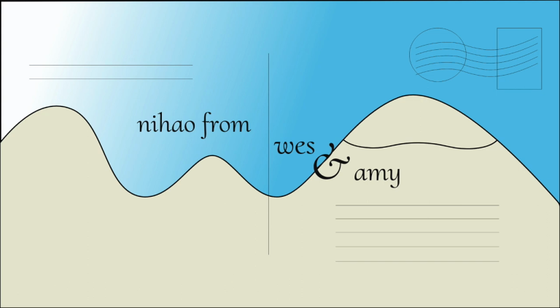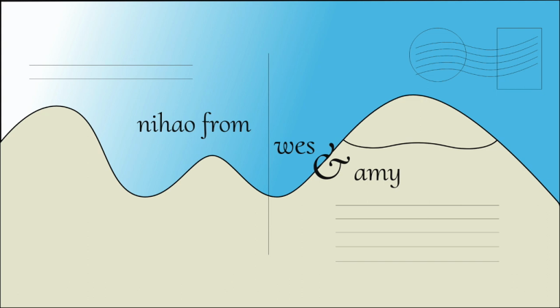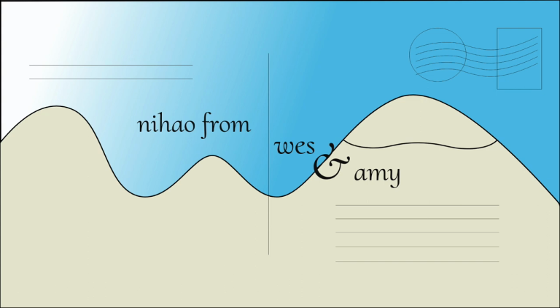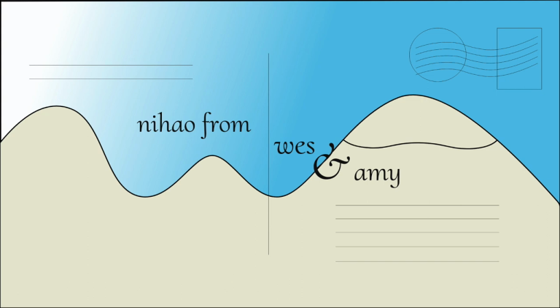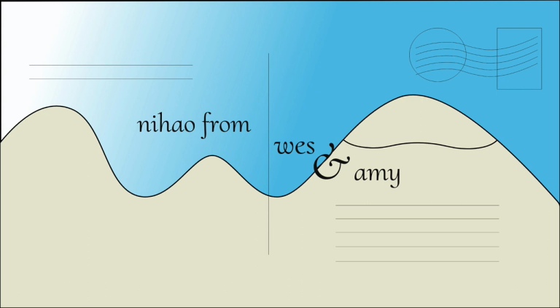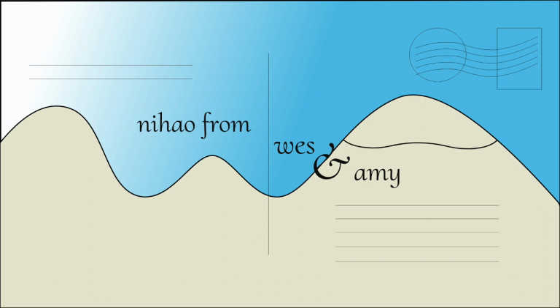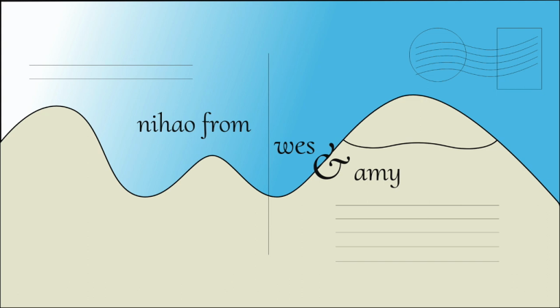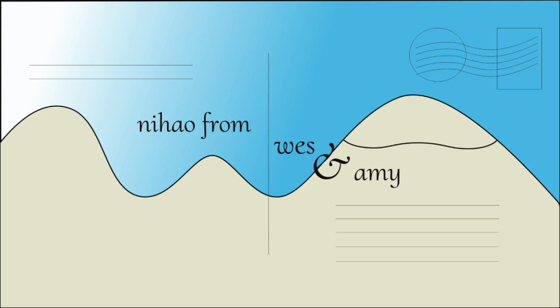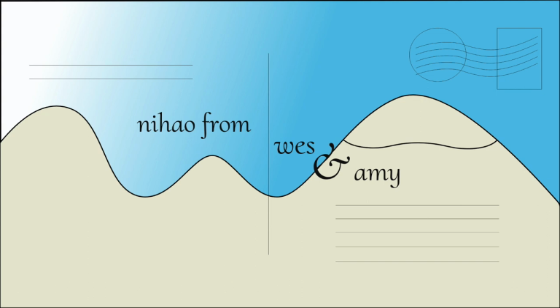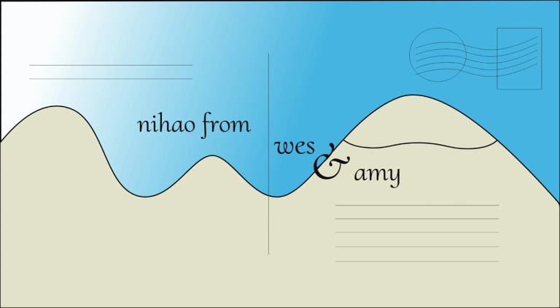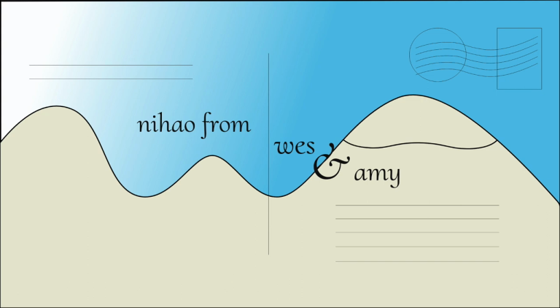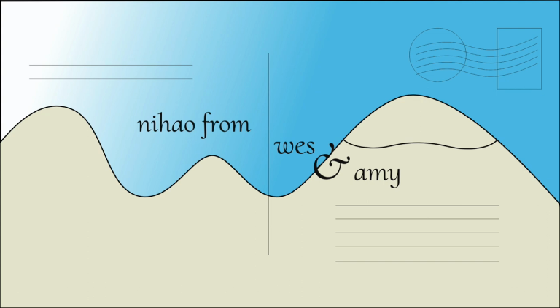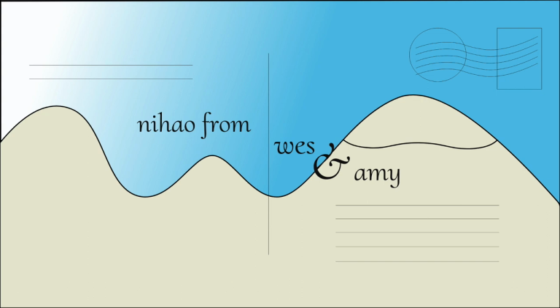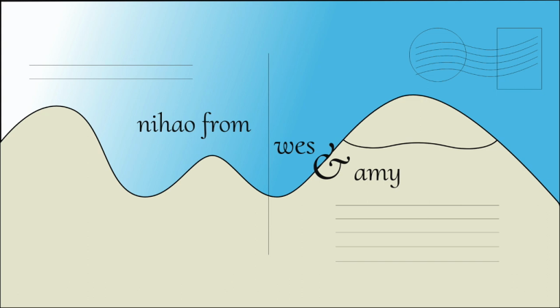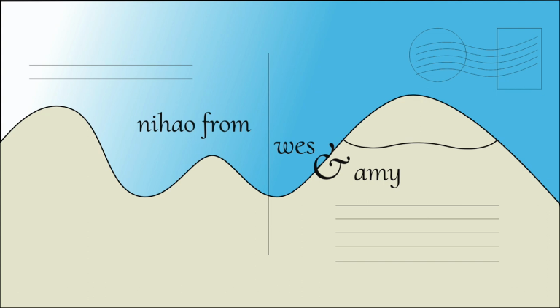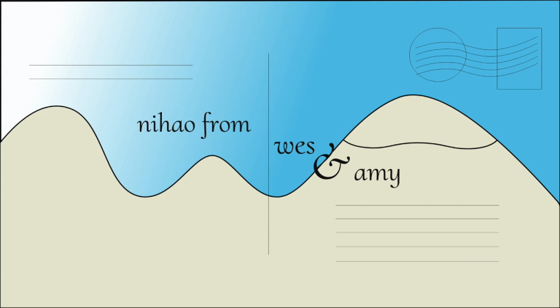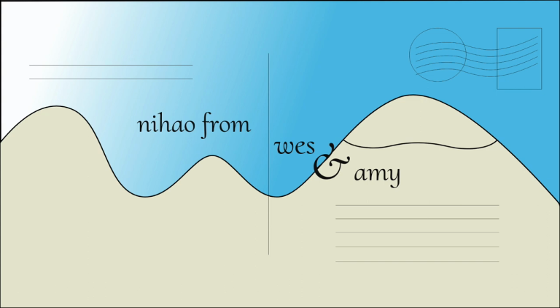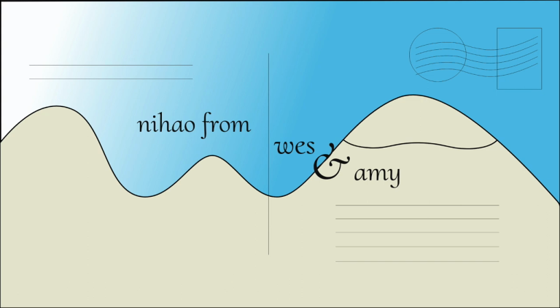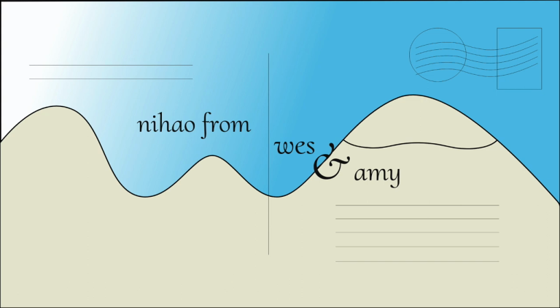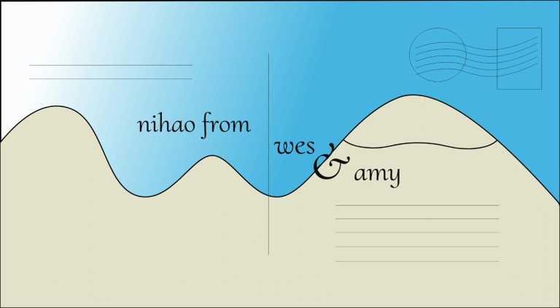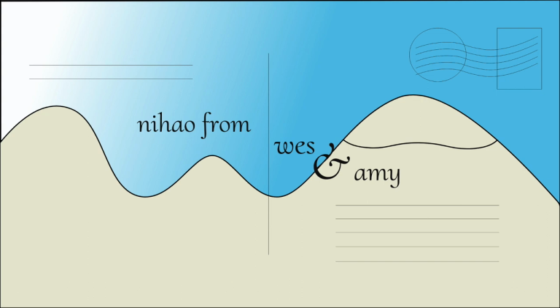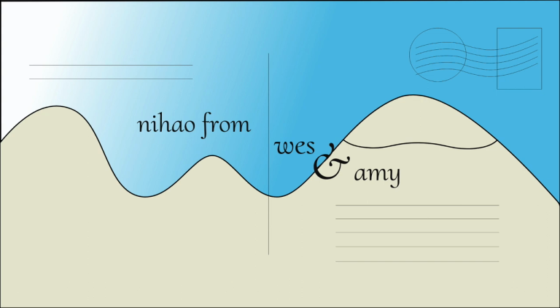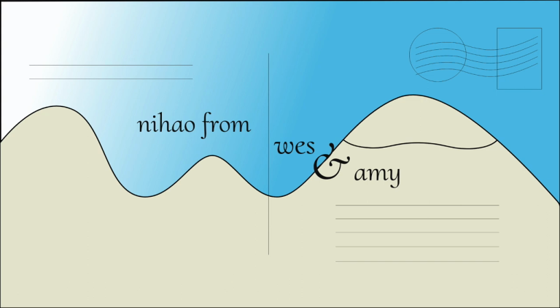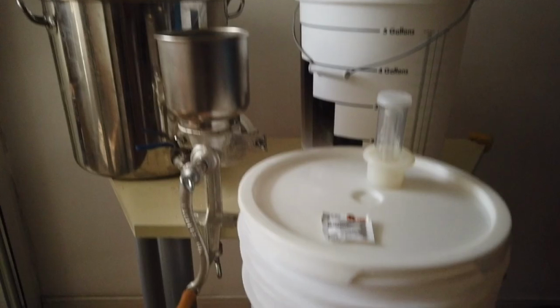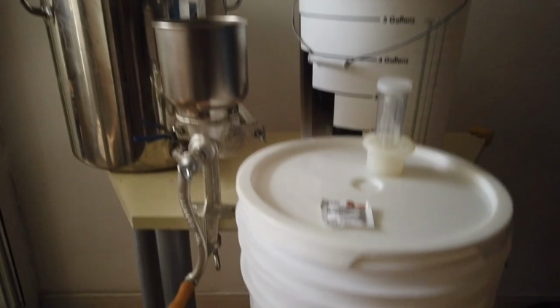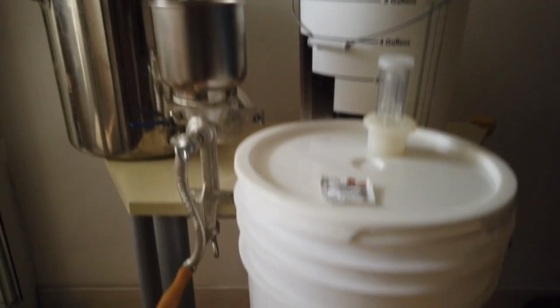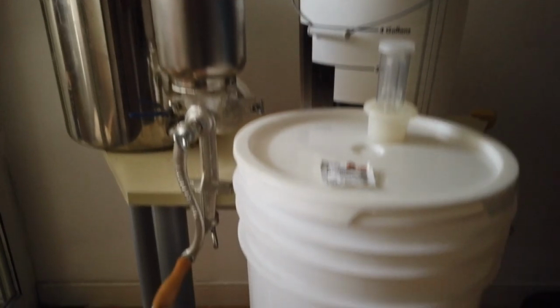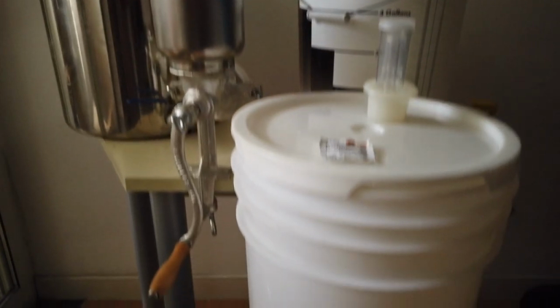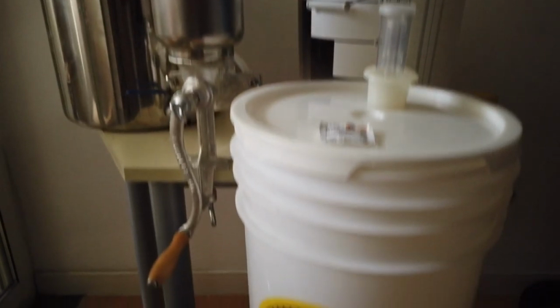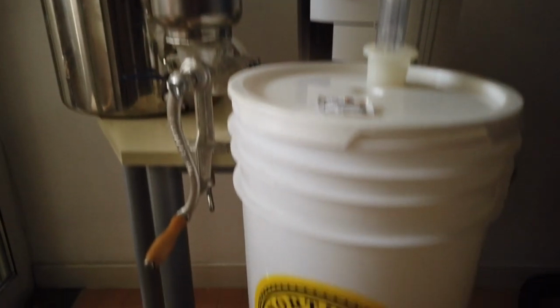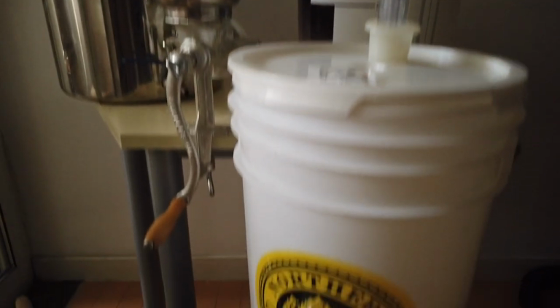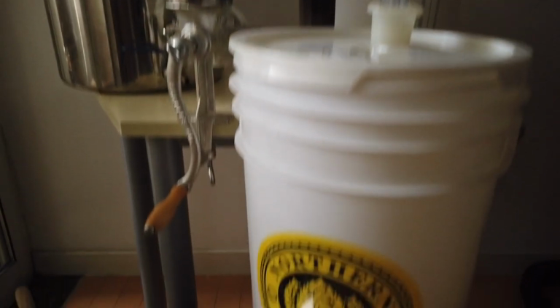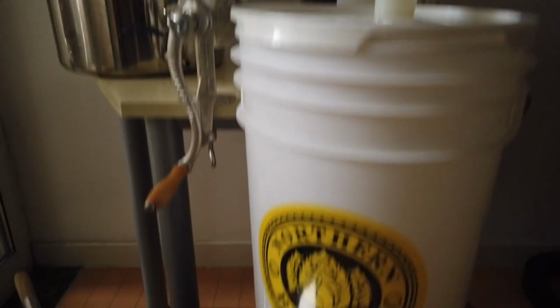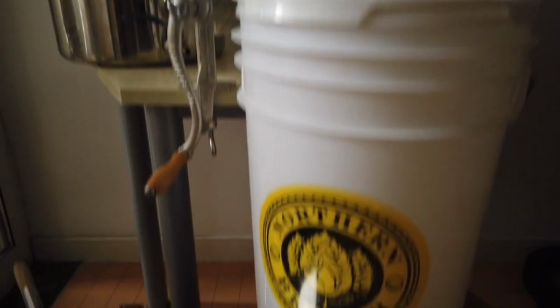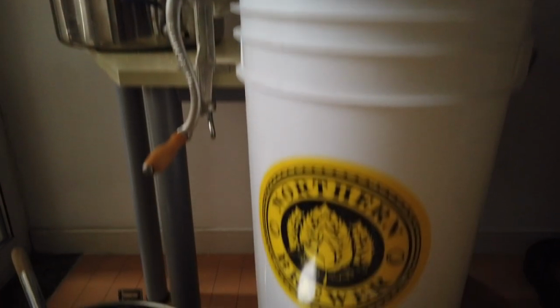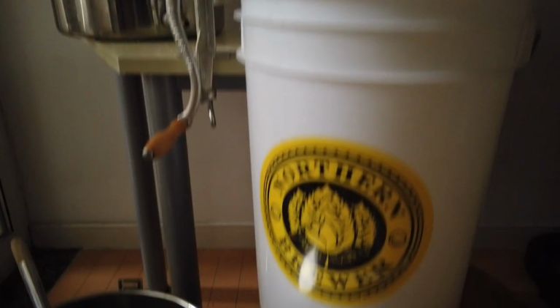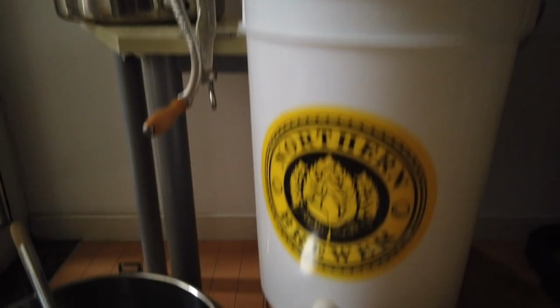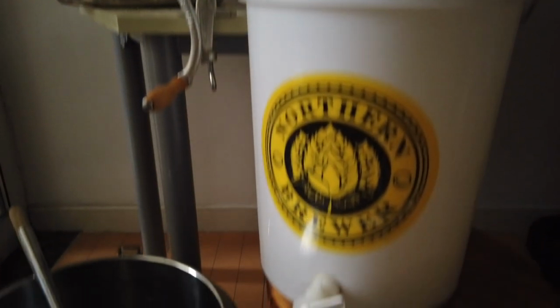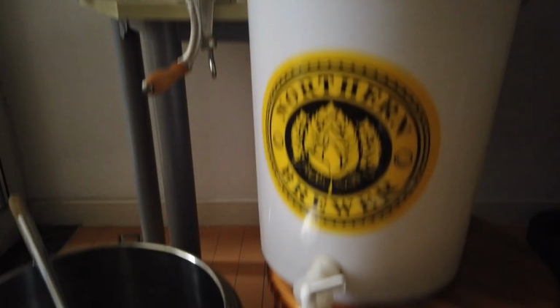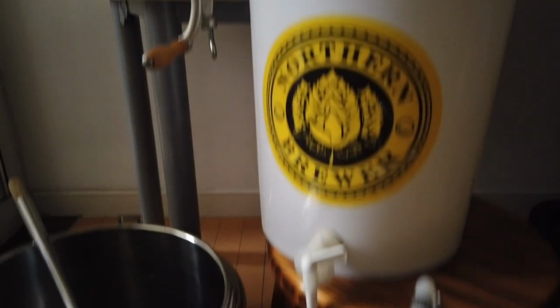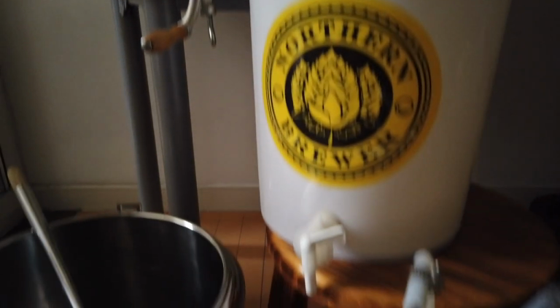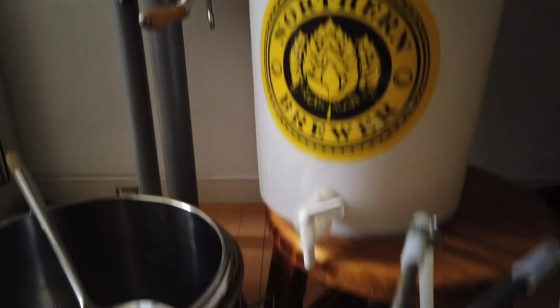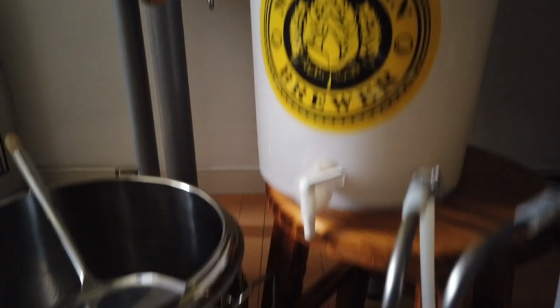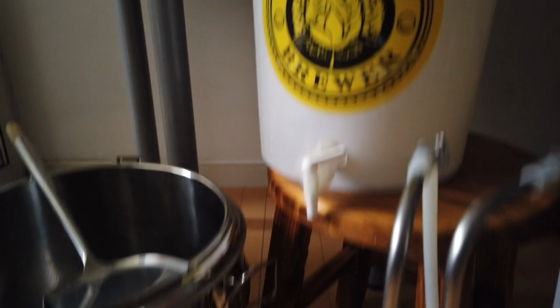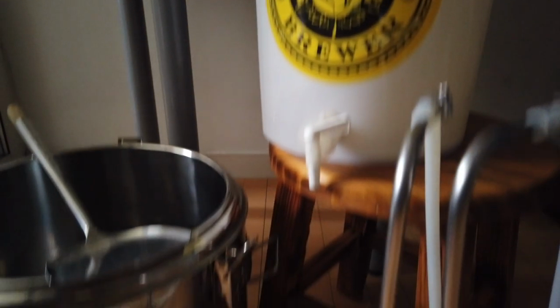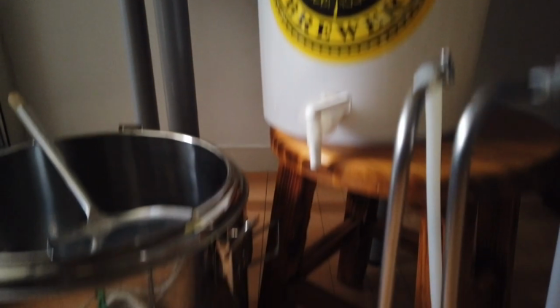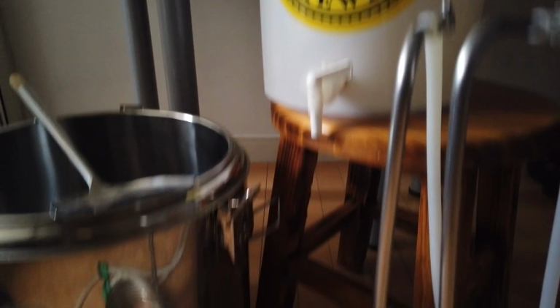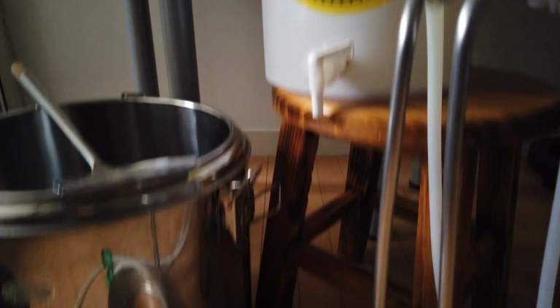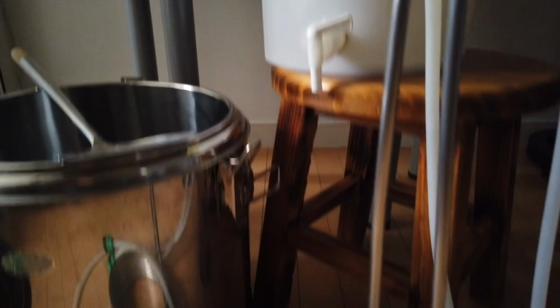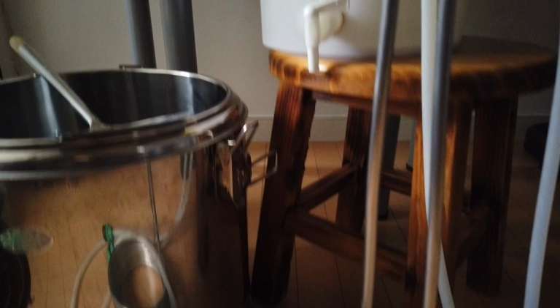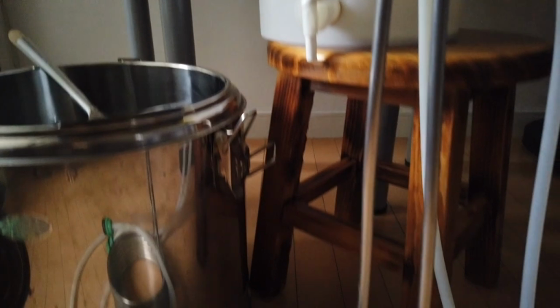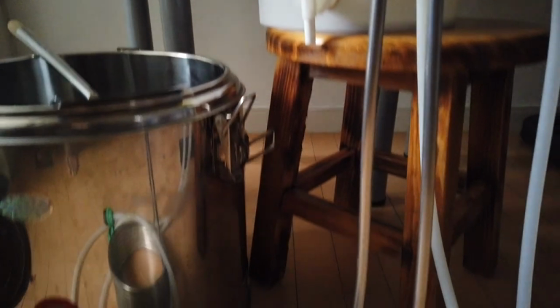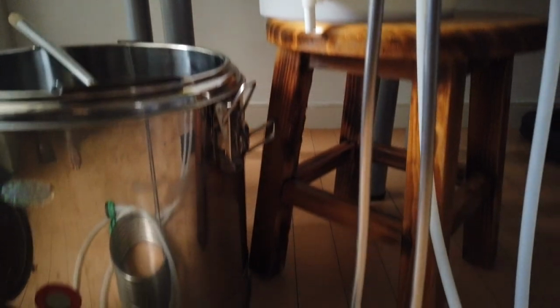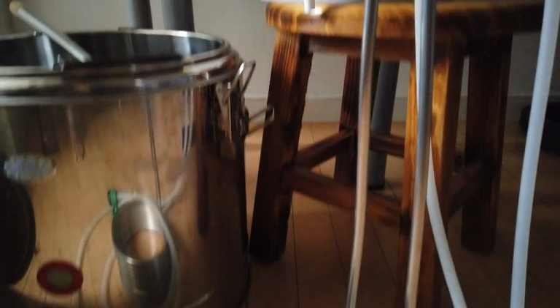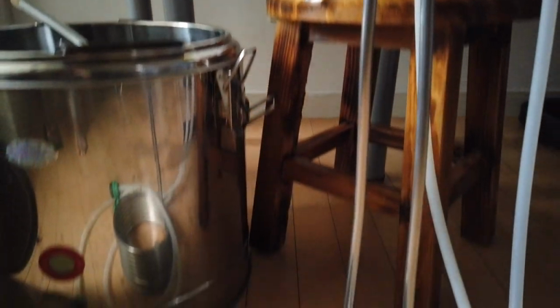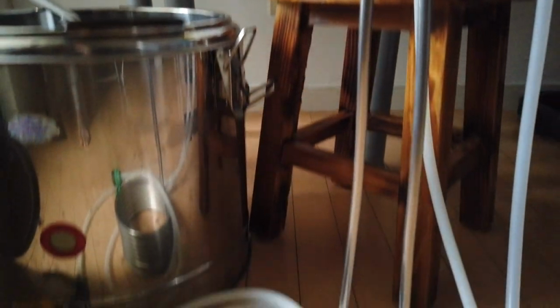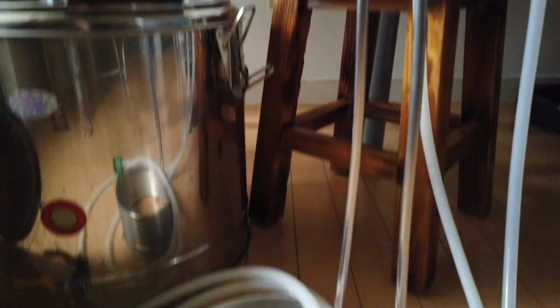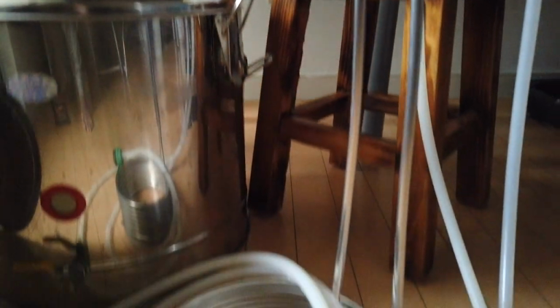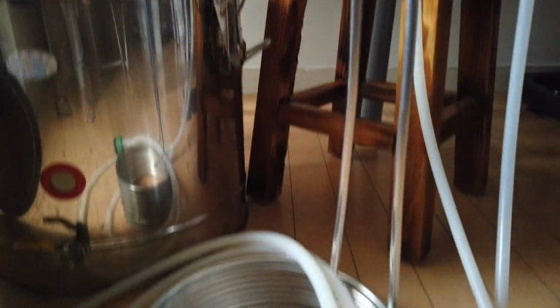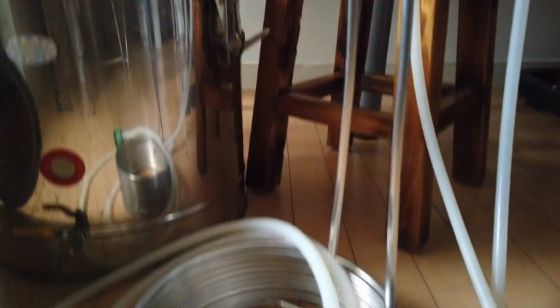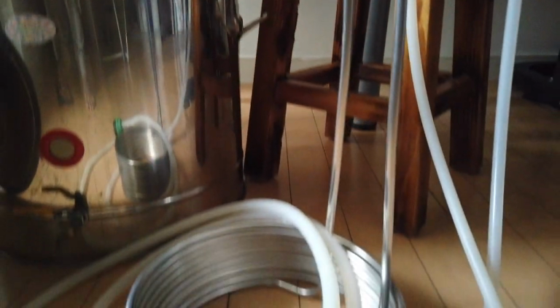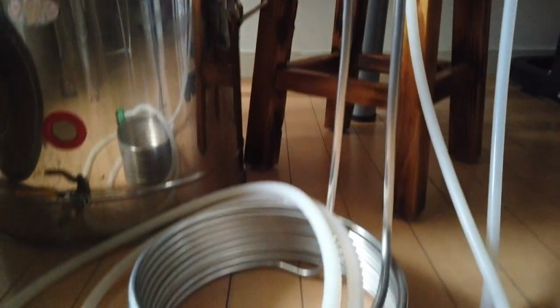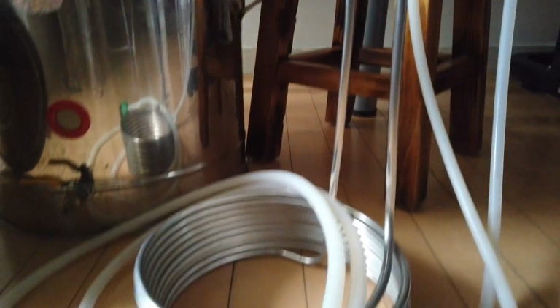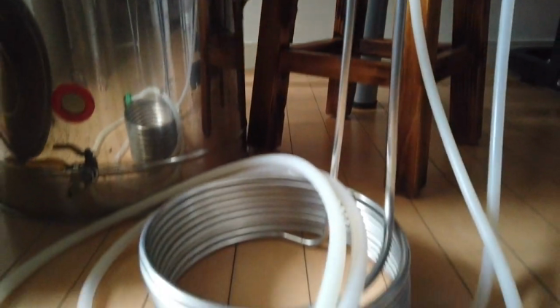Ni hao from Wes and Amy. Today we'll be brewing an all-grain batch of Belgian white beer right here at home.